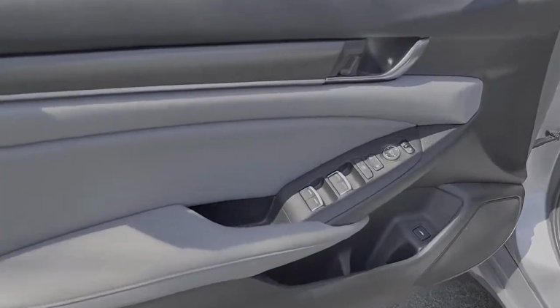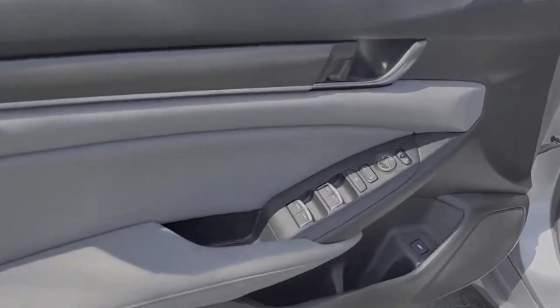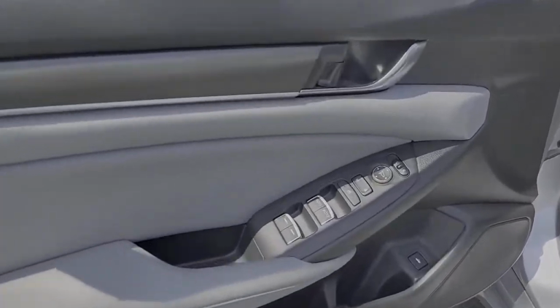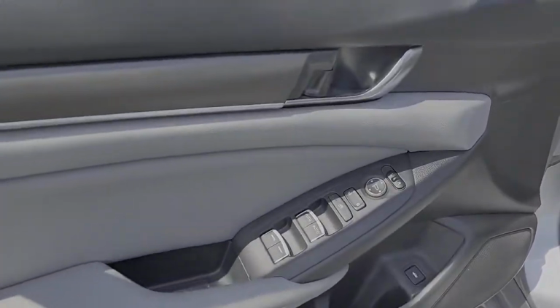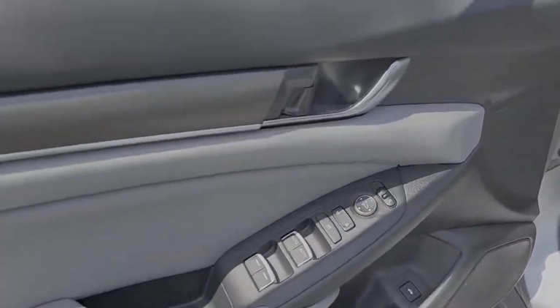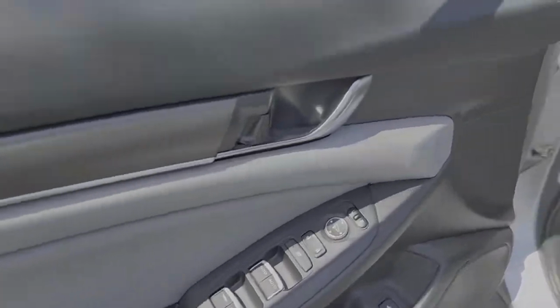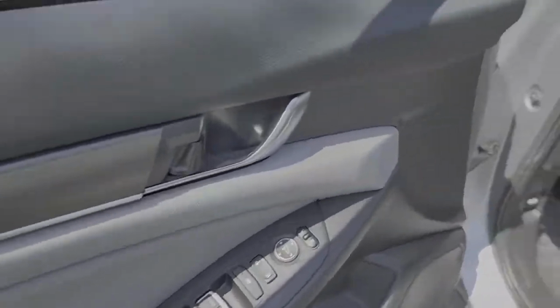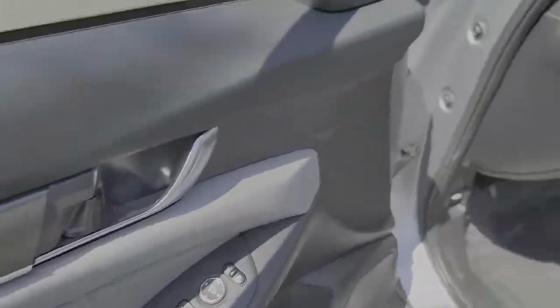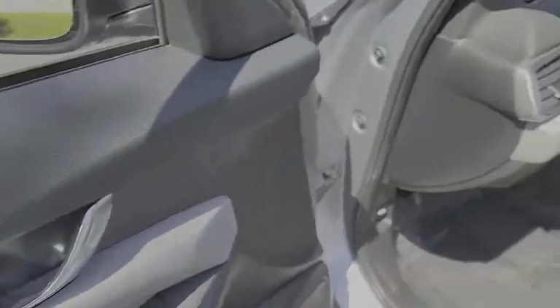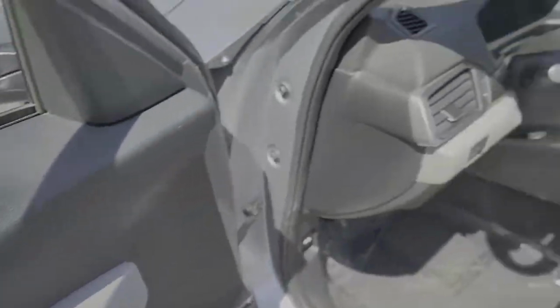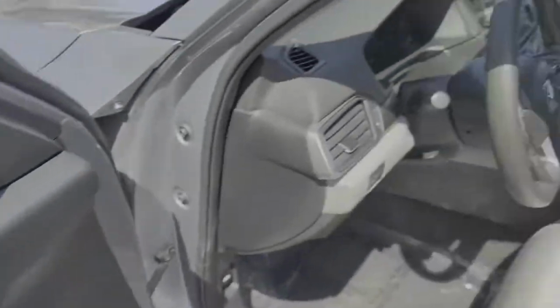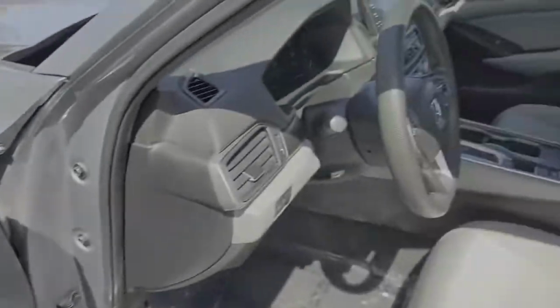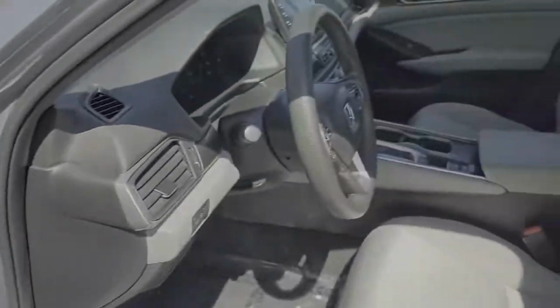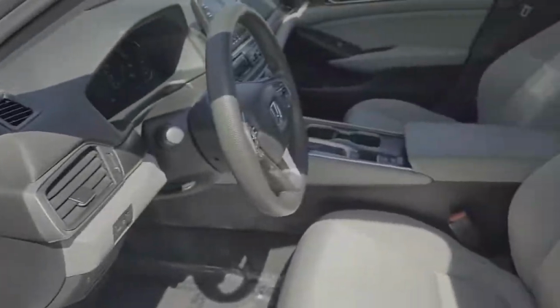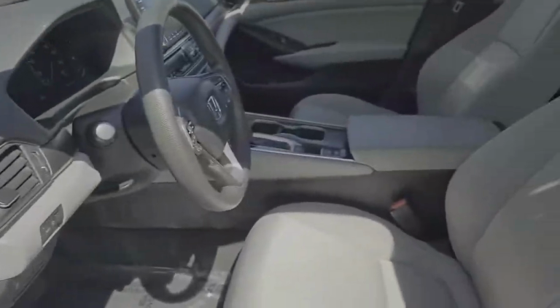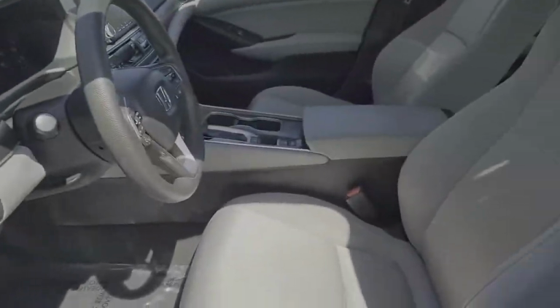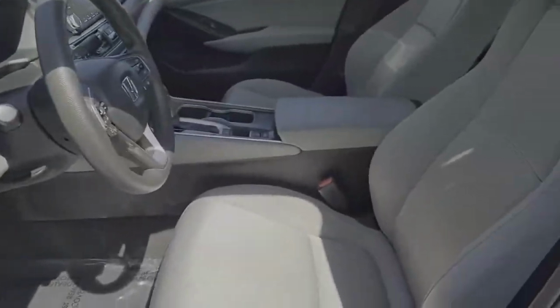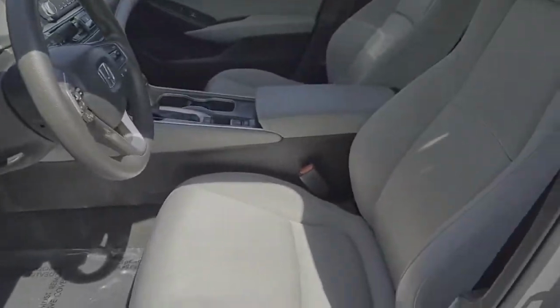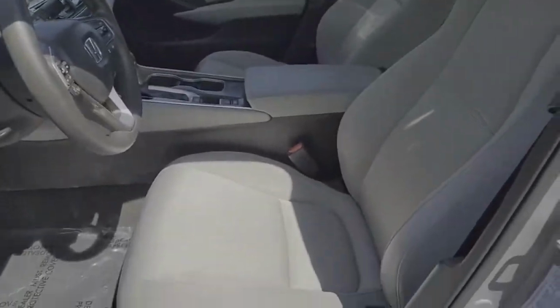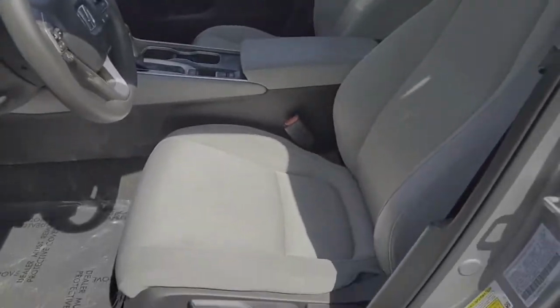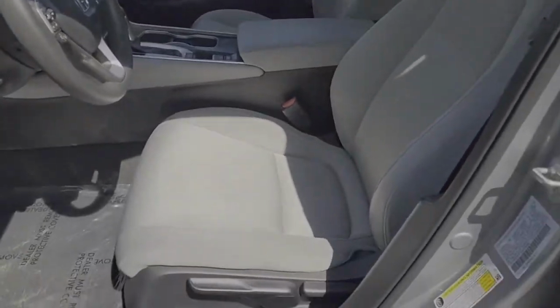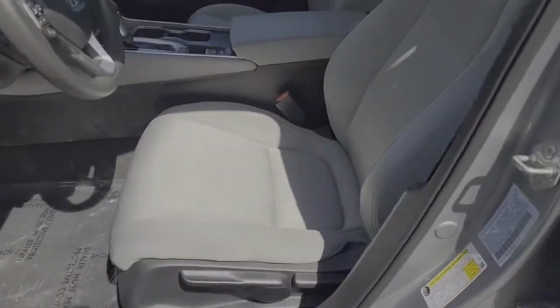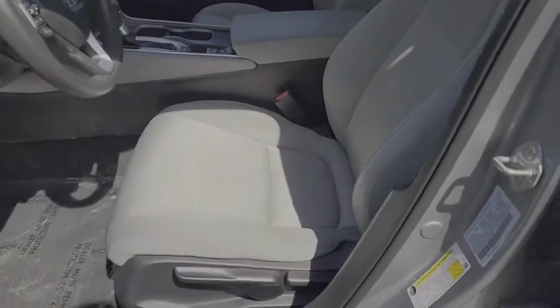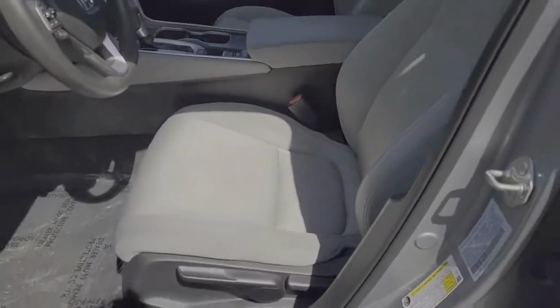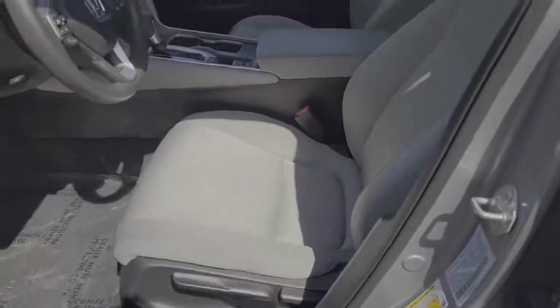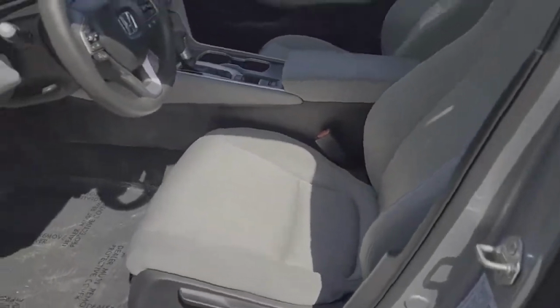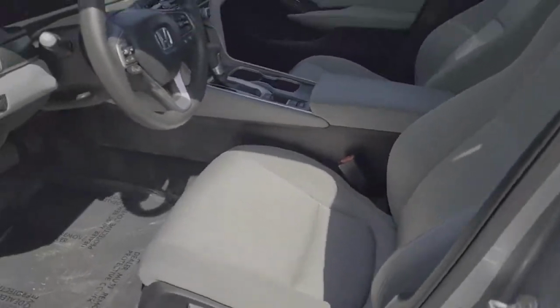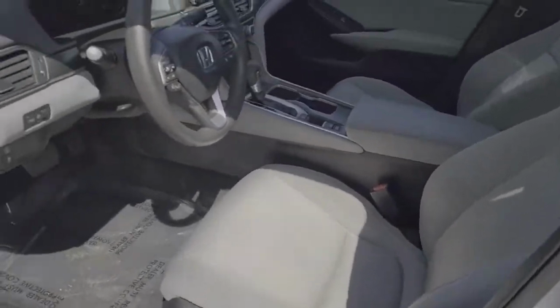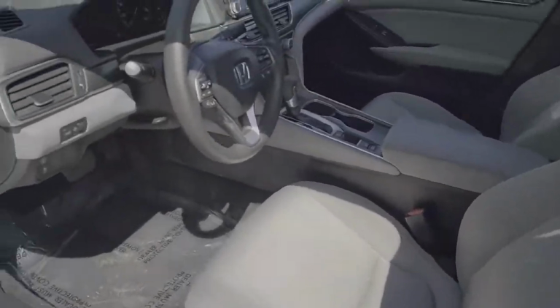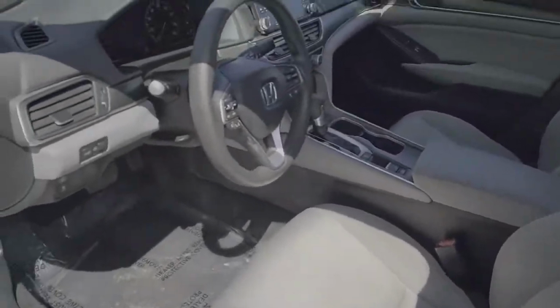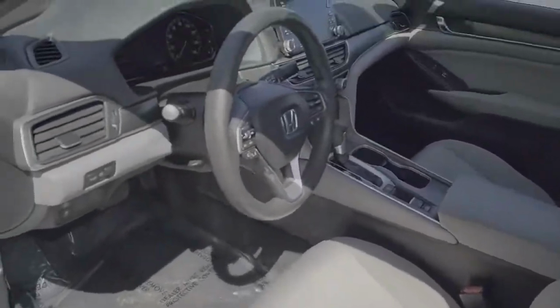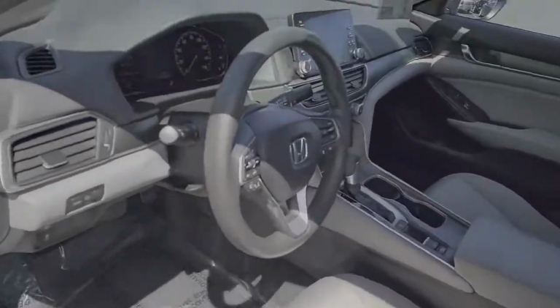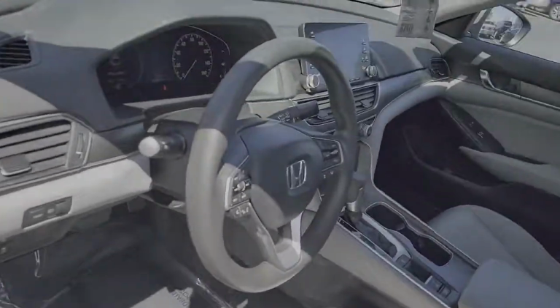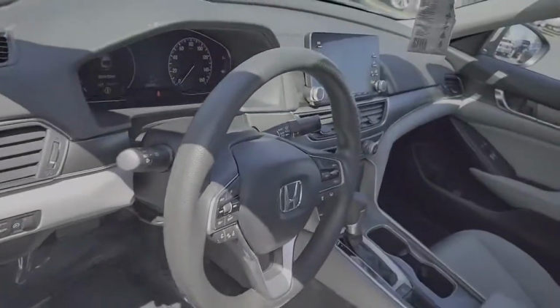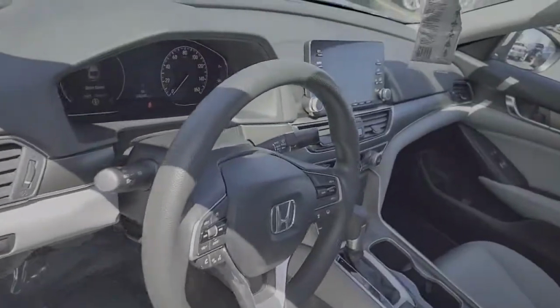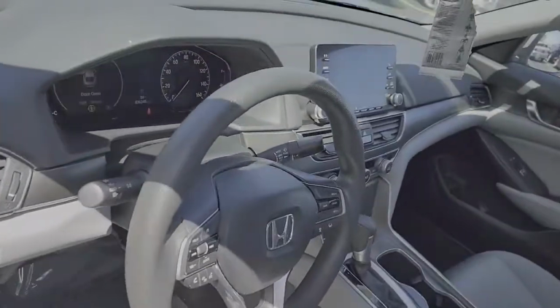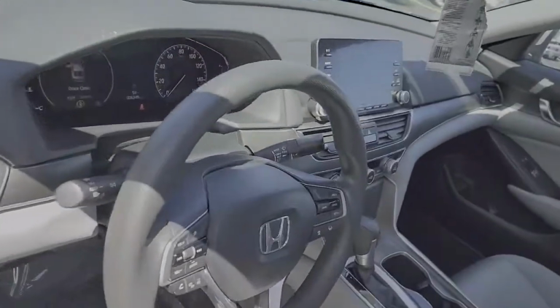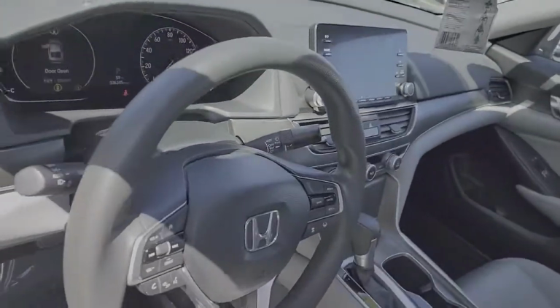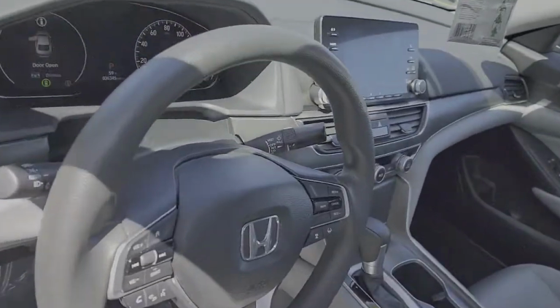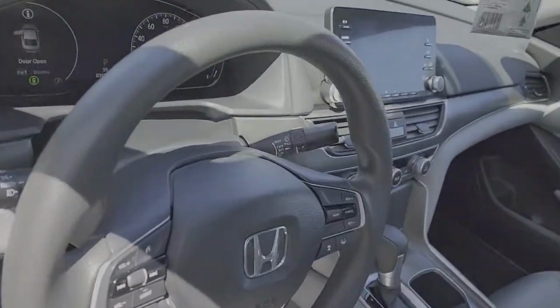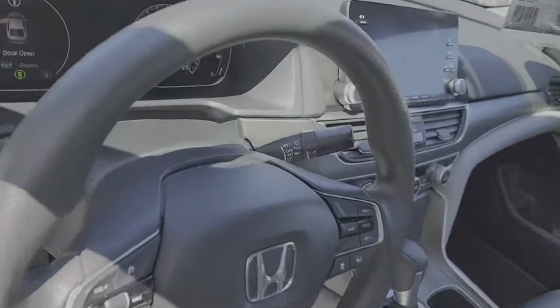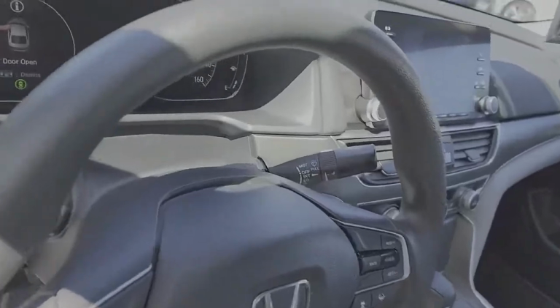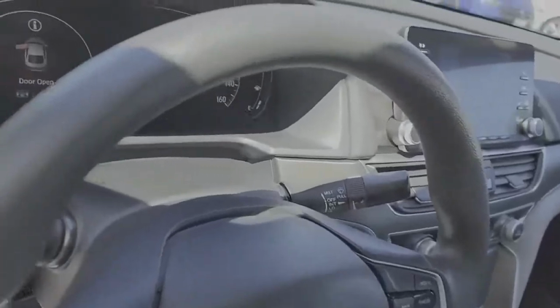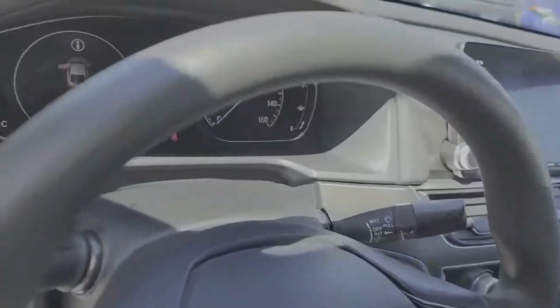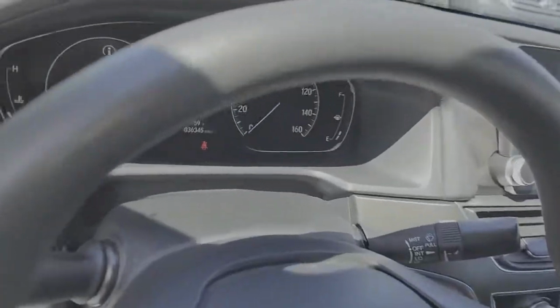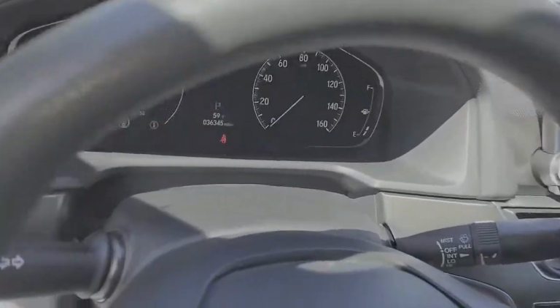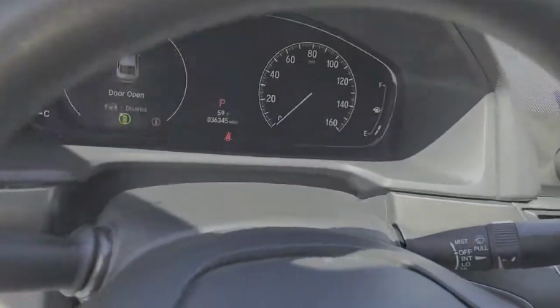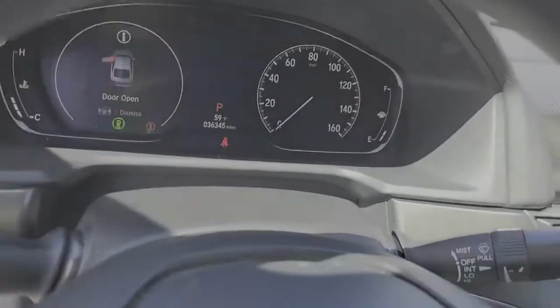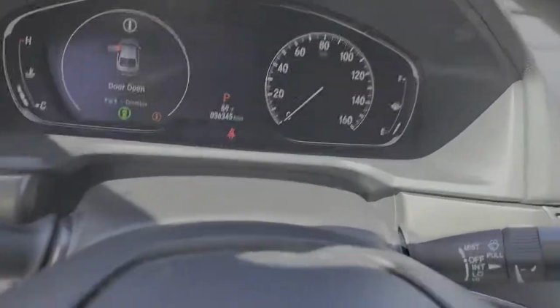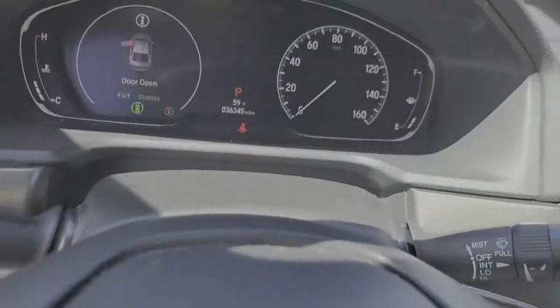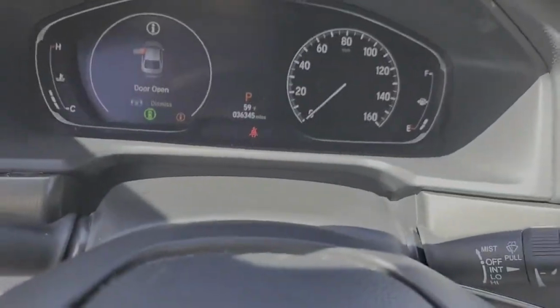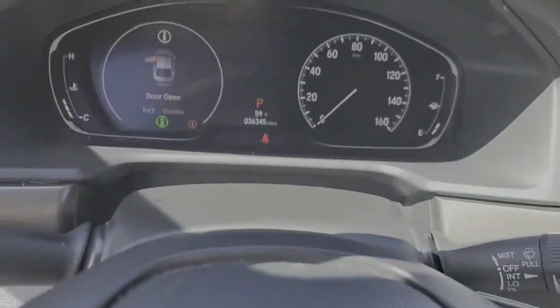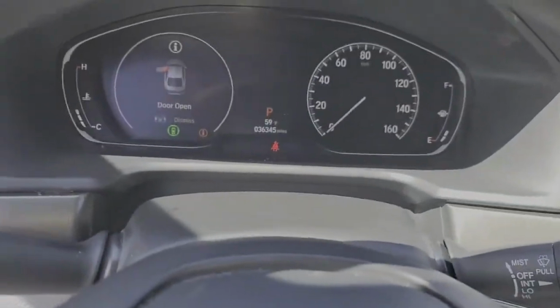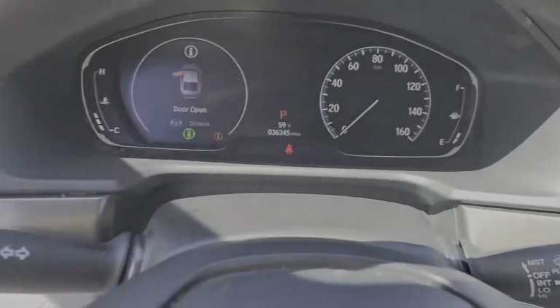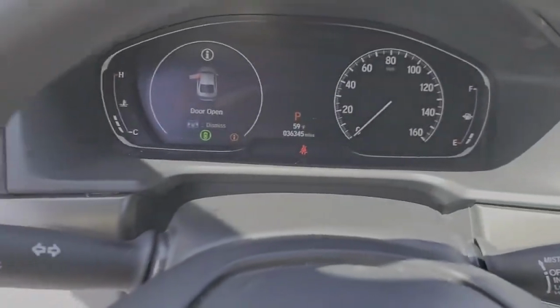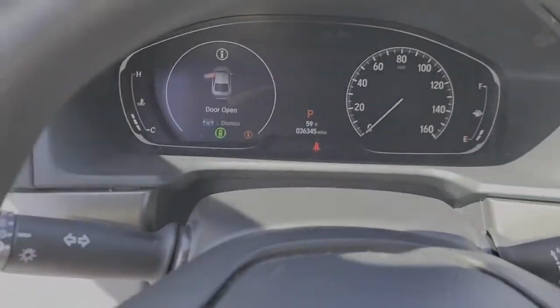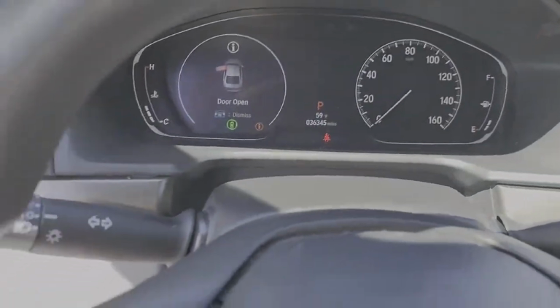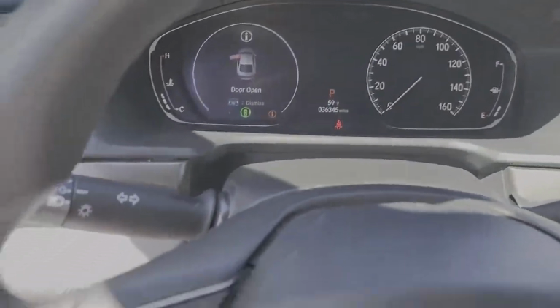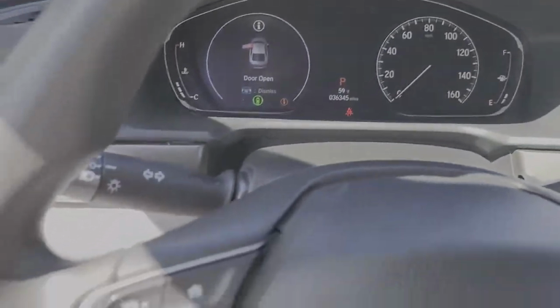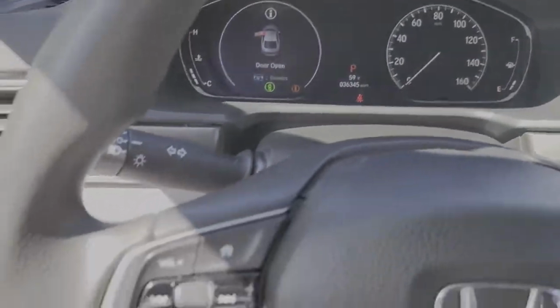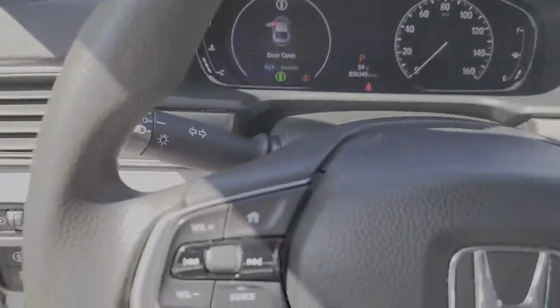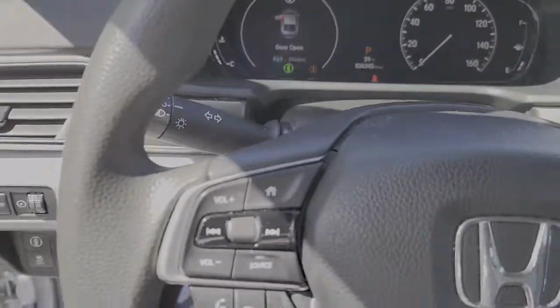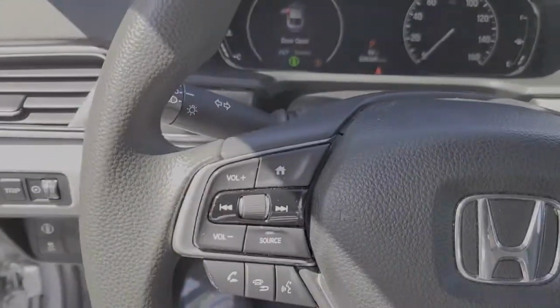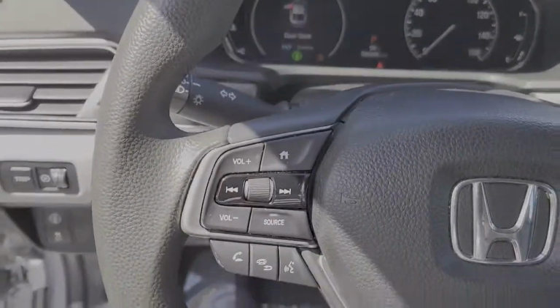Its bold, powerful performance, comfortable ride, elegance of design, and state-of-the-art technology make it the clear choice.